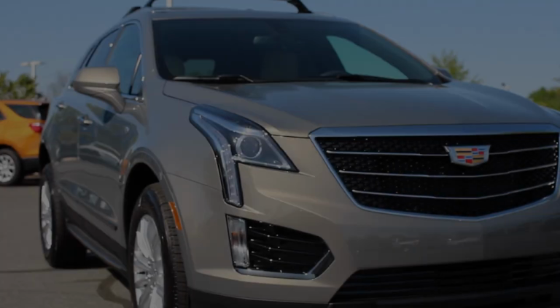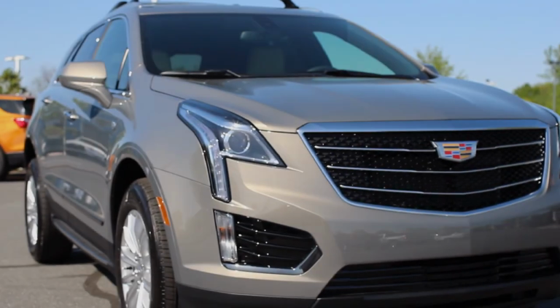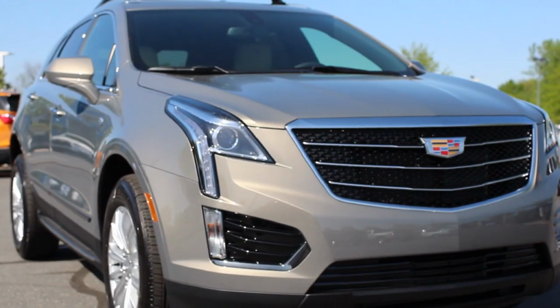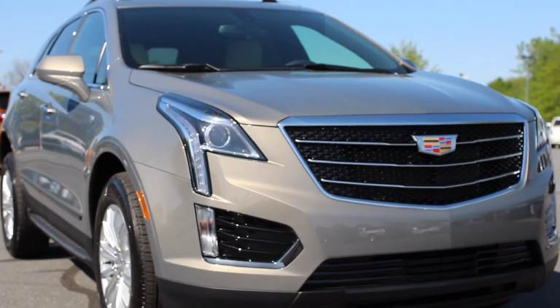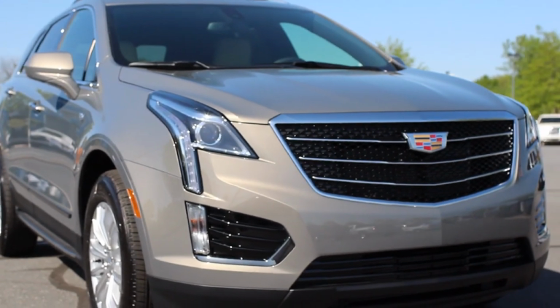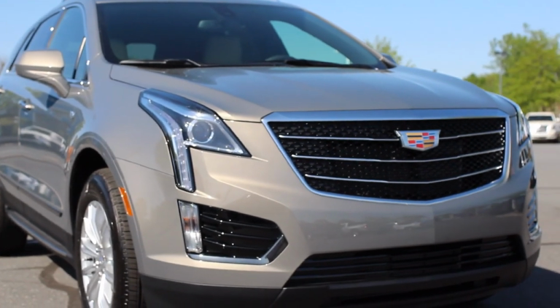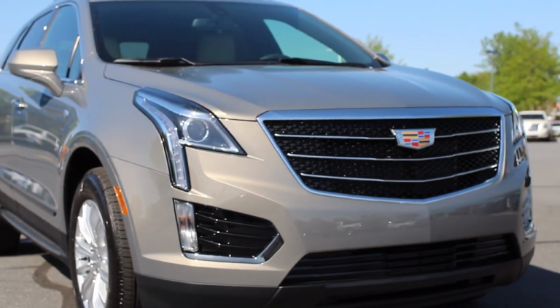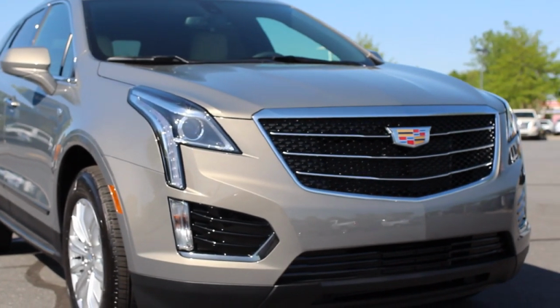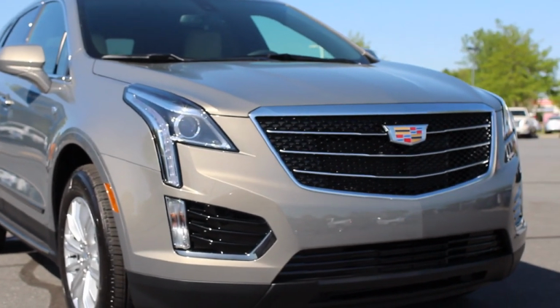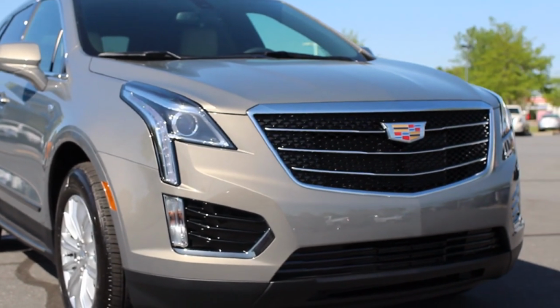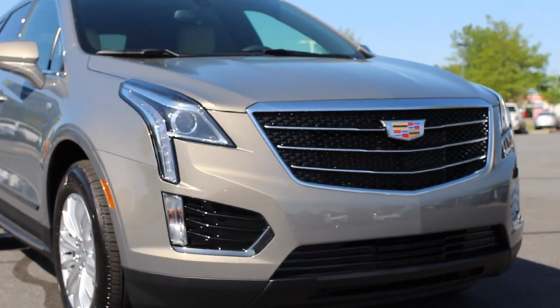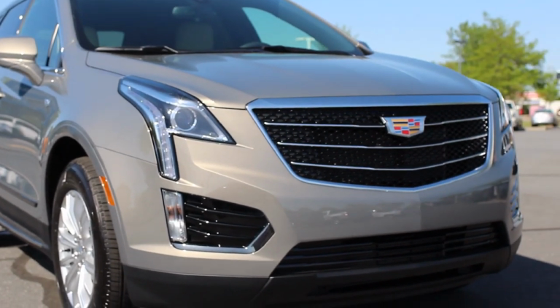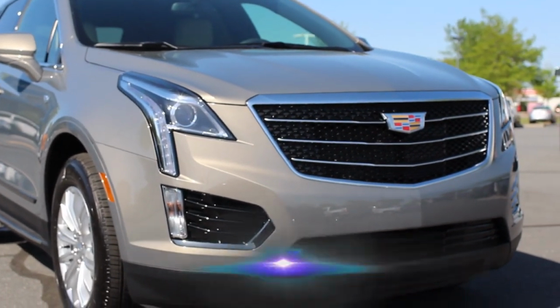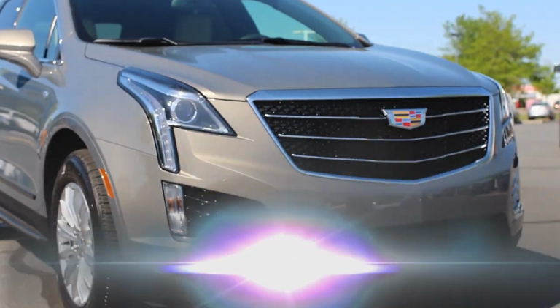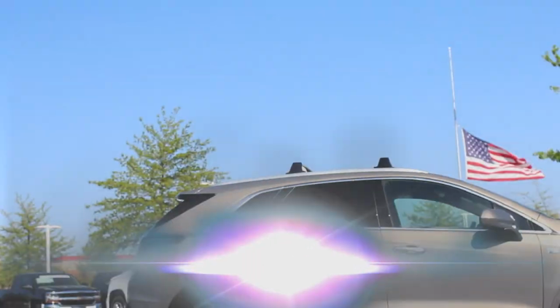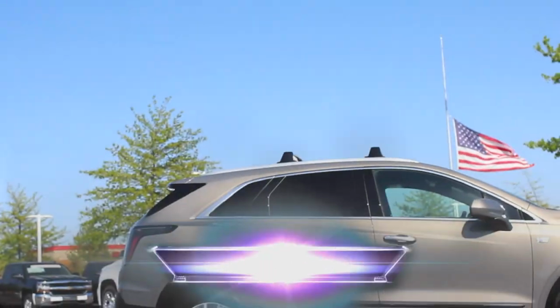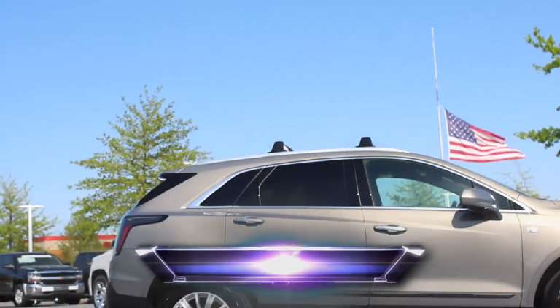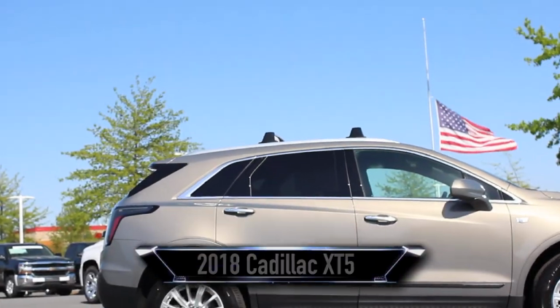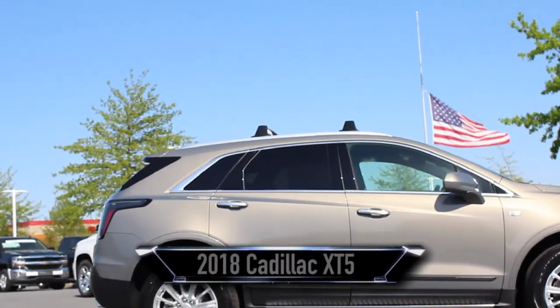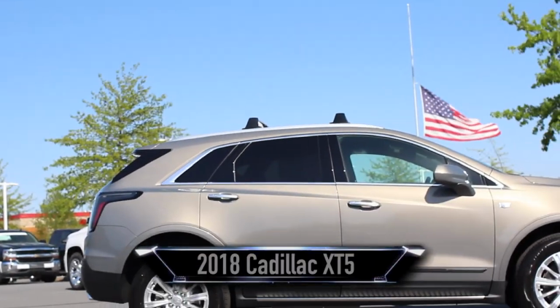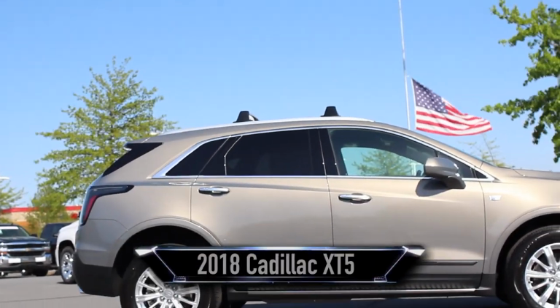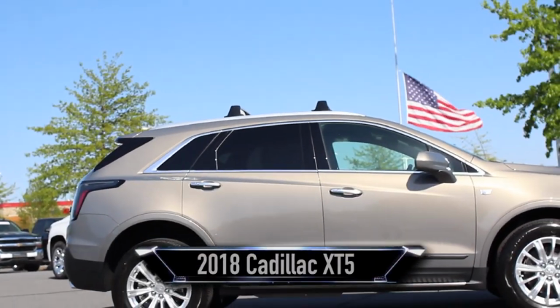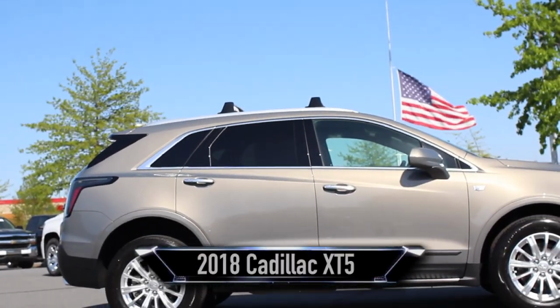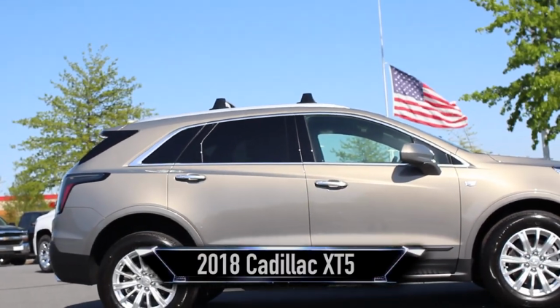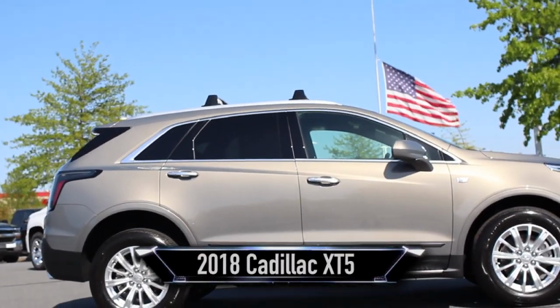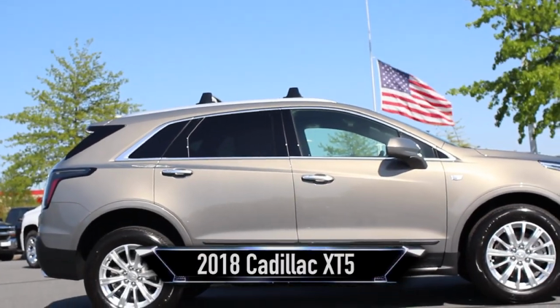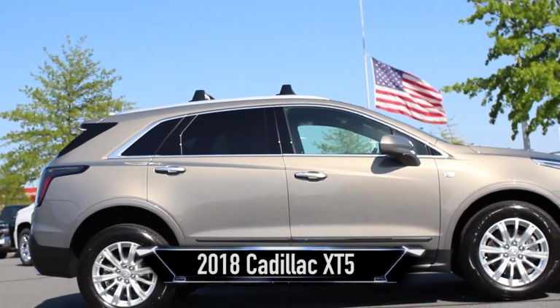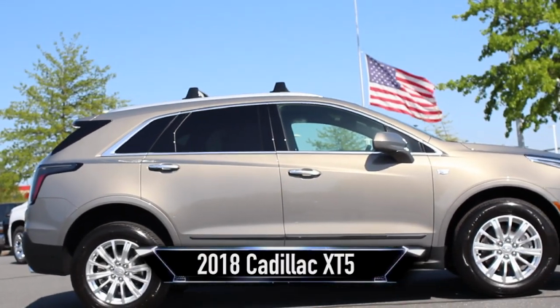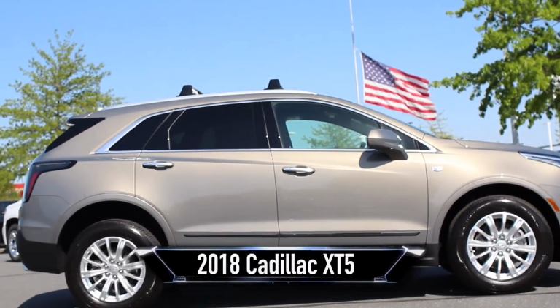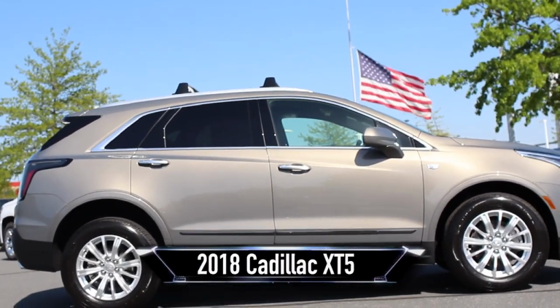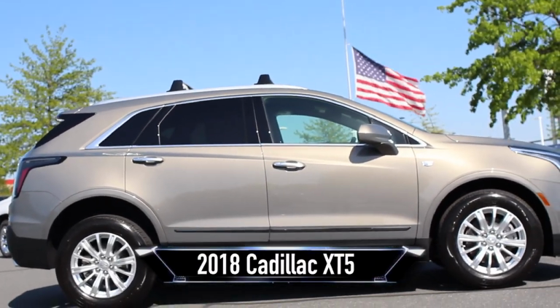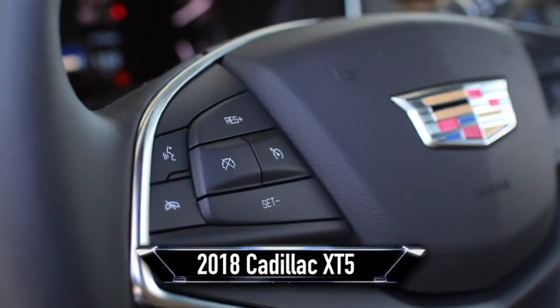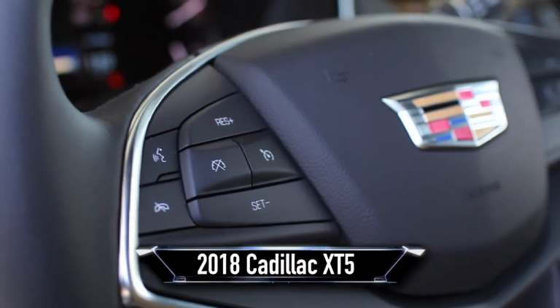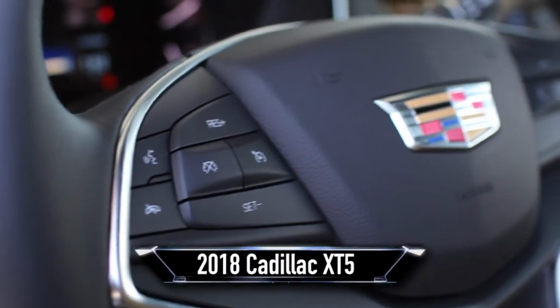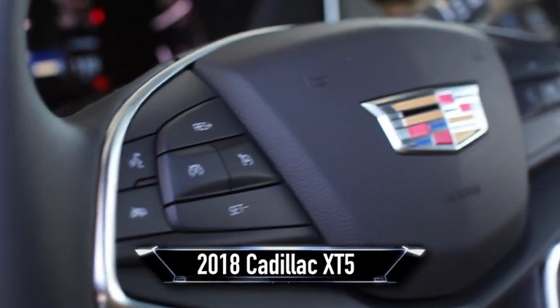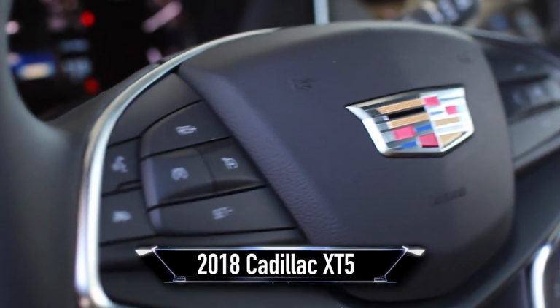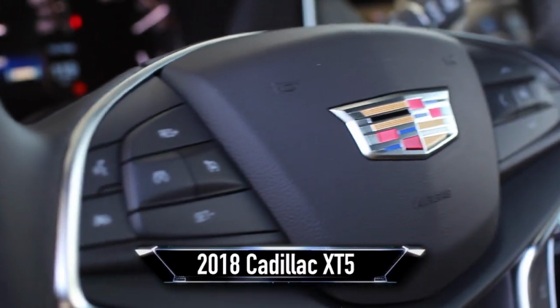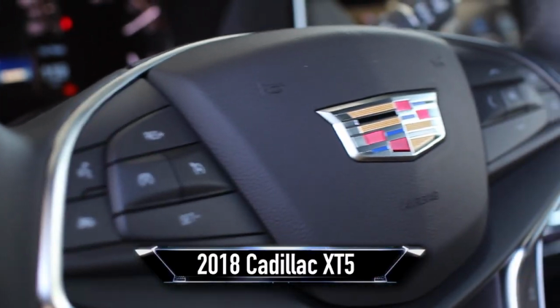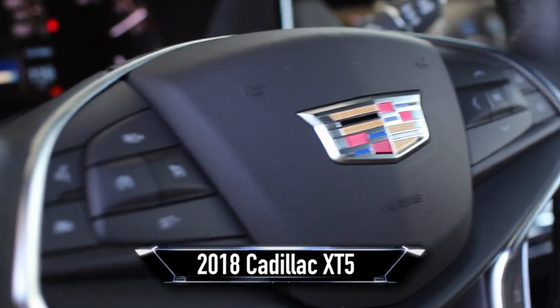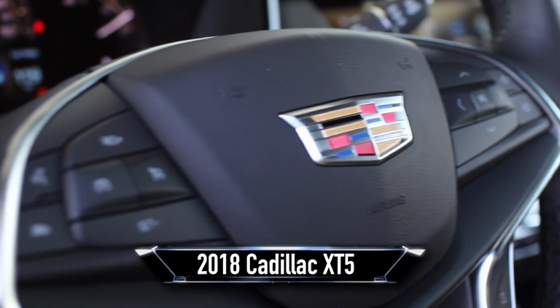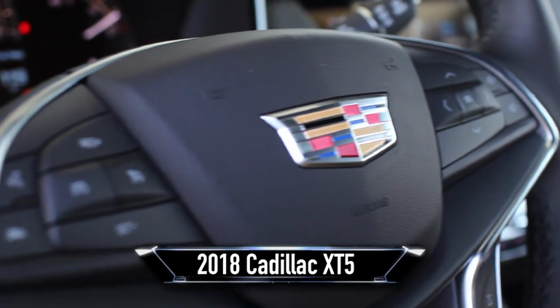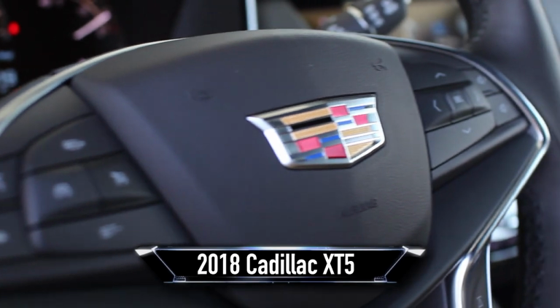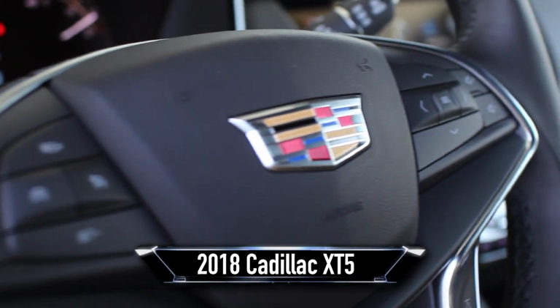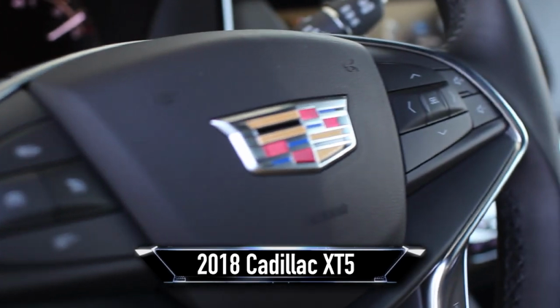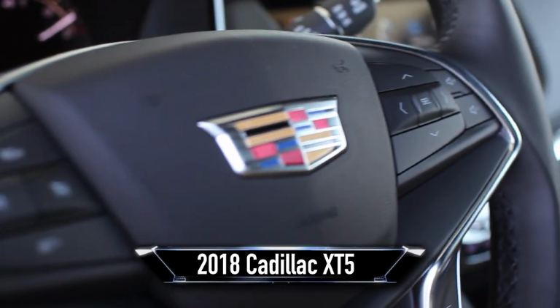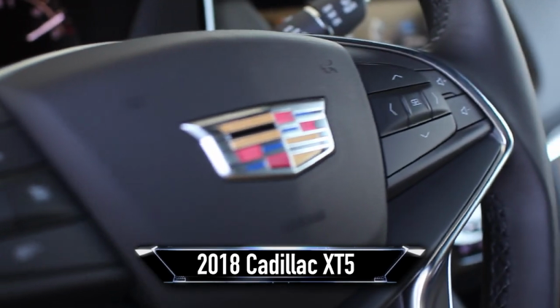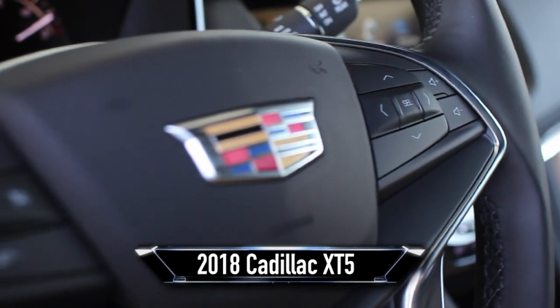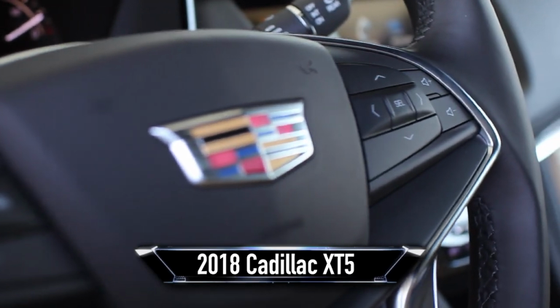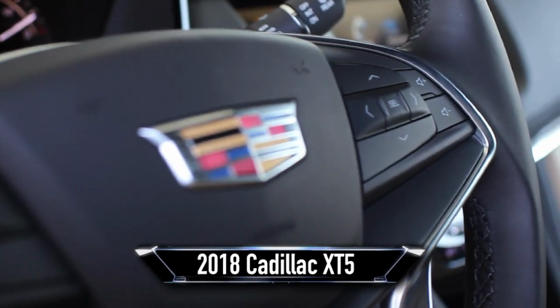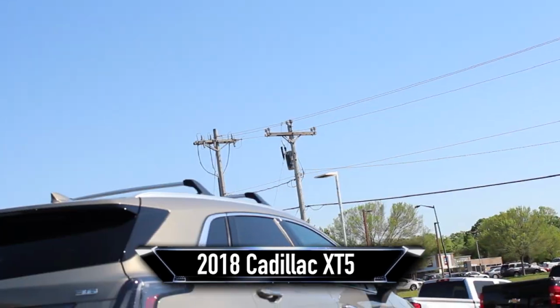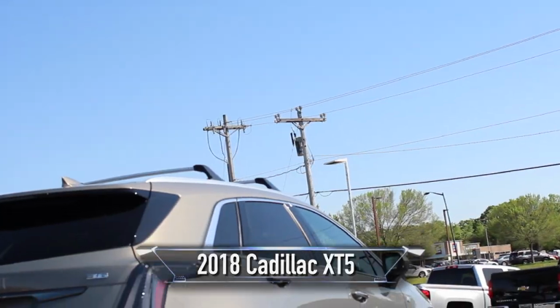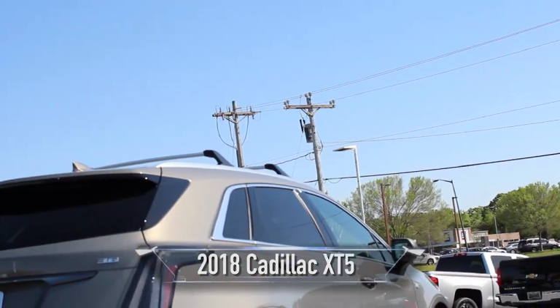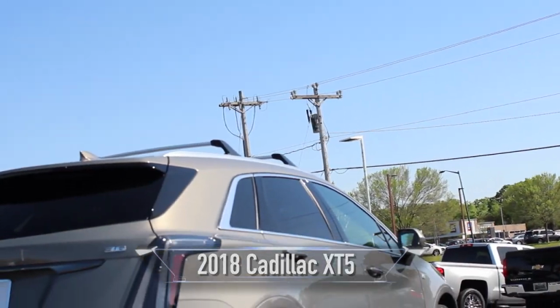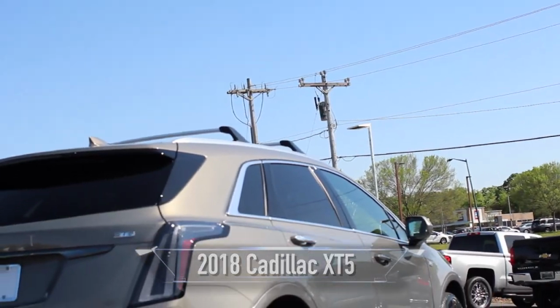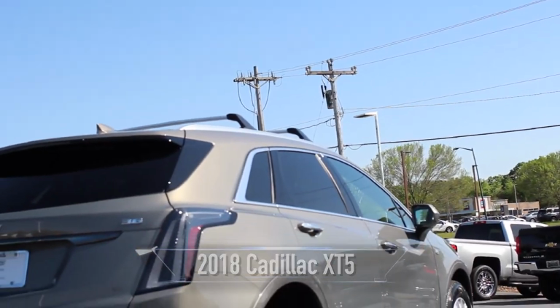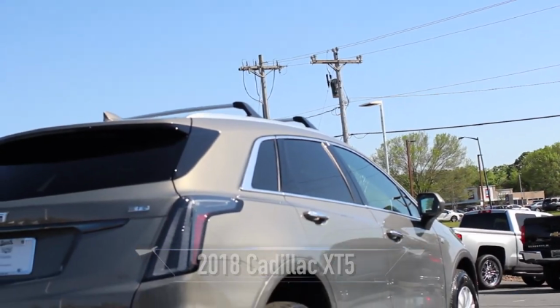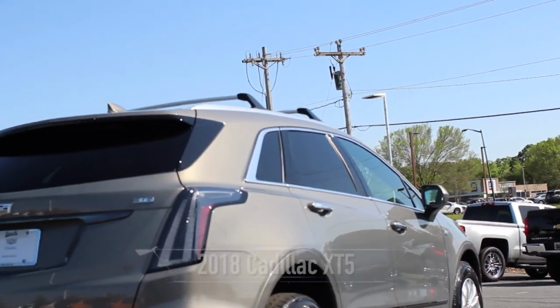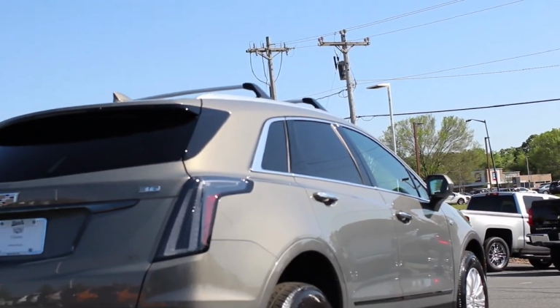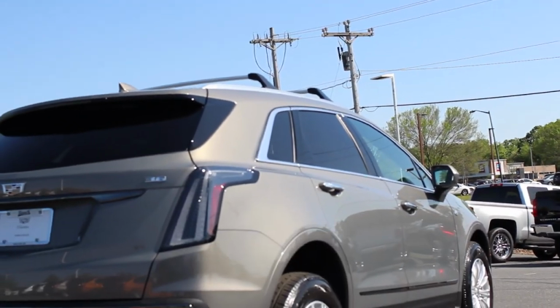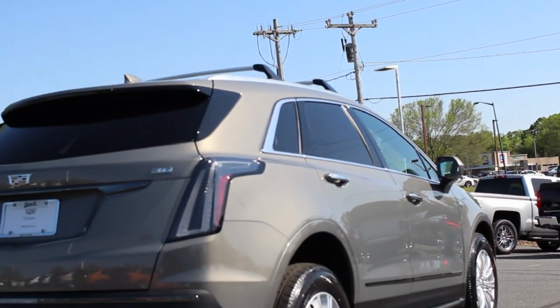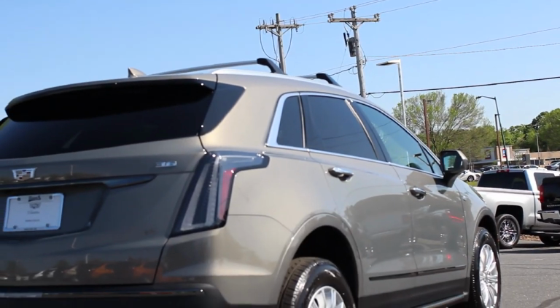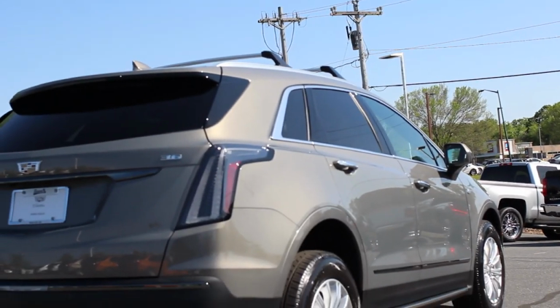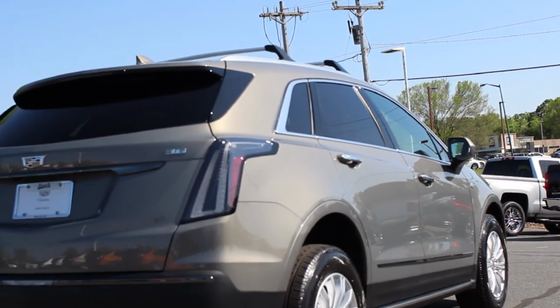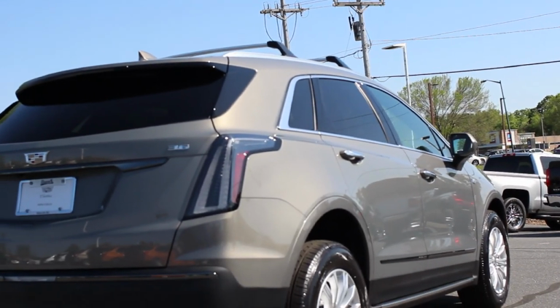Hey guys, this is Adam with Burns Cadillac Chevrolet. Today we will be taking a brief look at the 2018 Cadillac XT5.